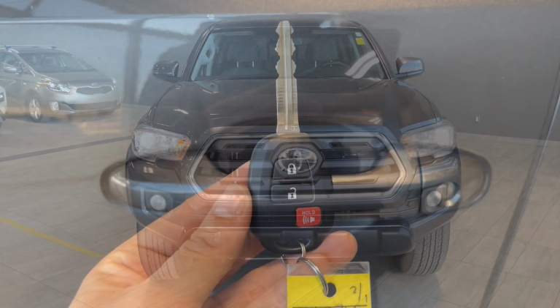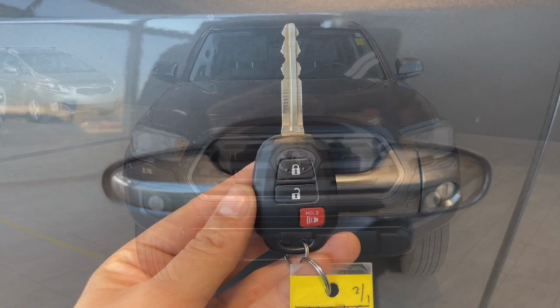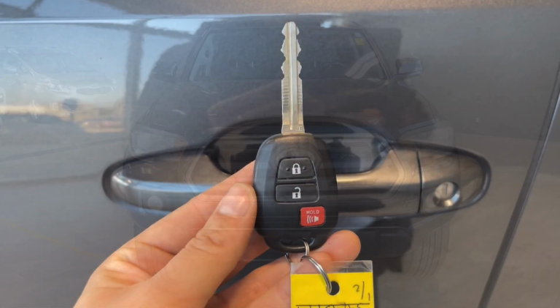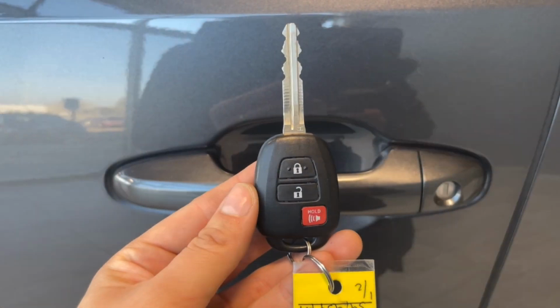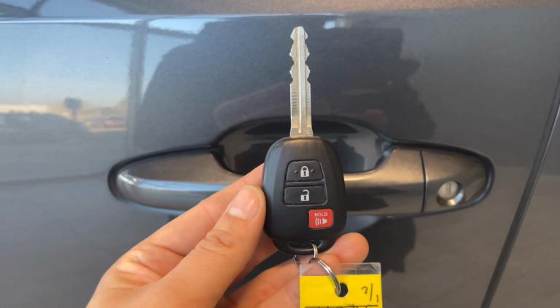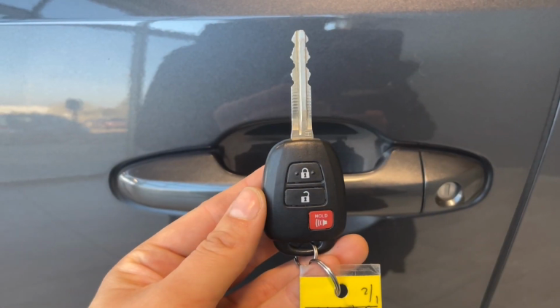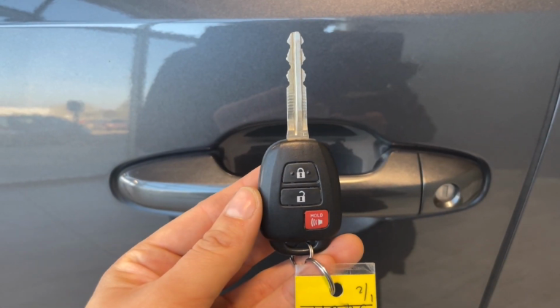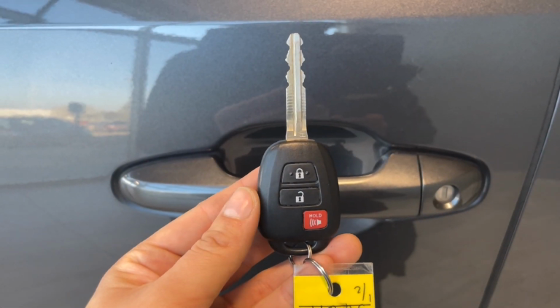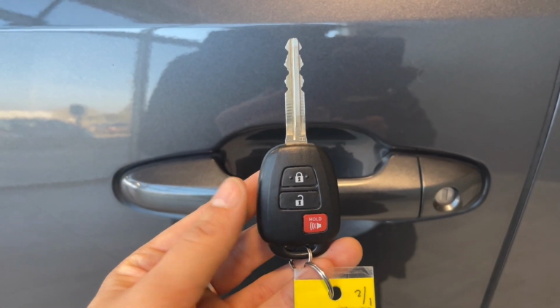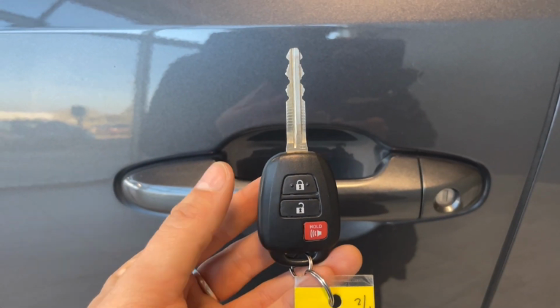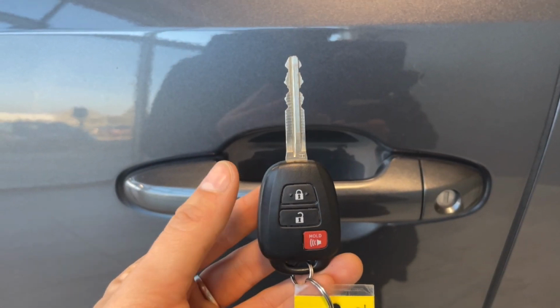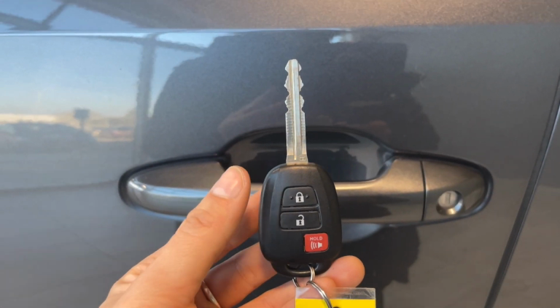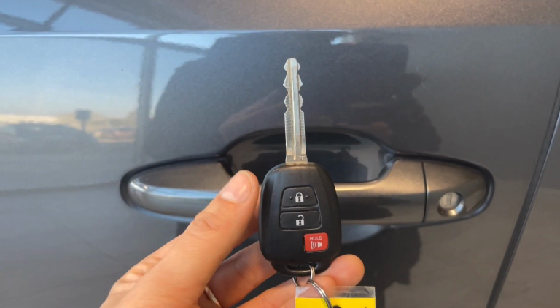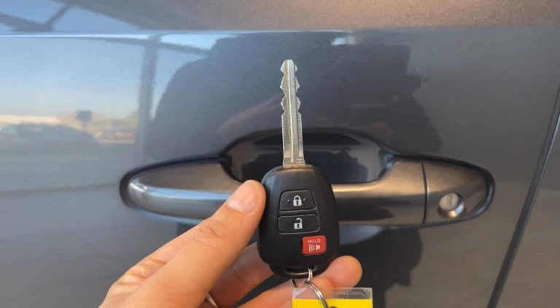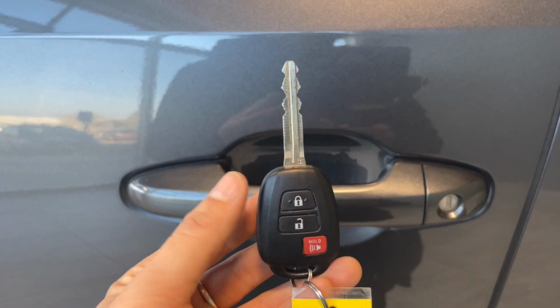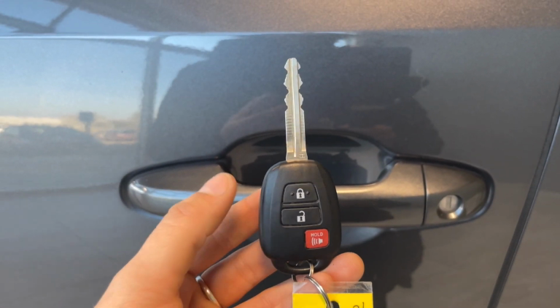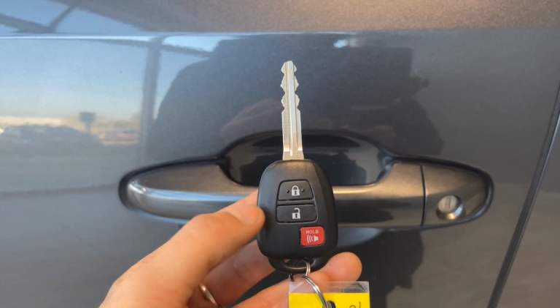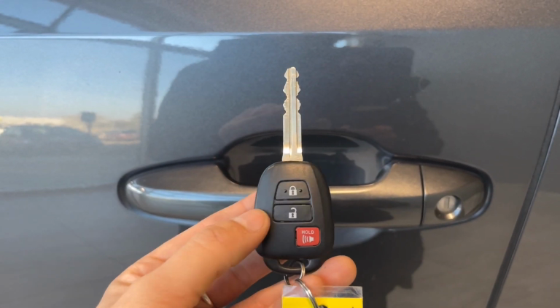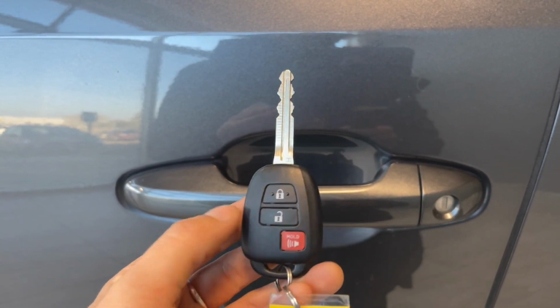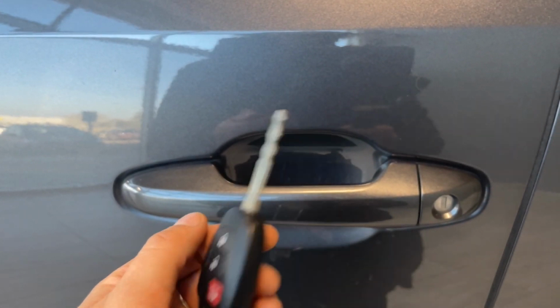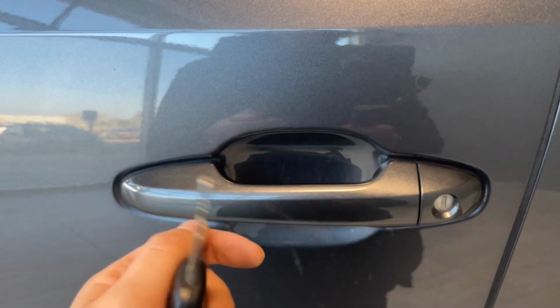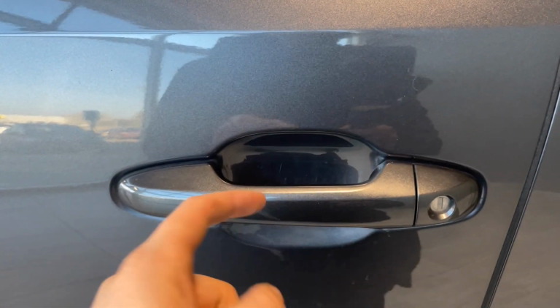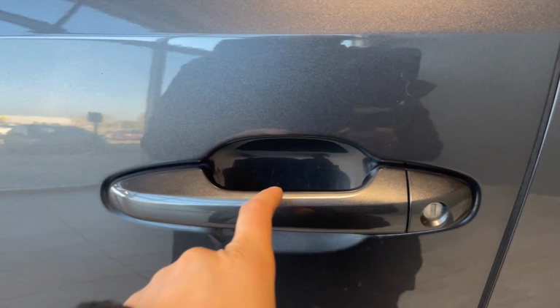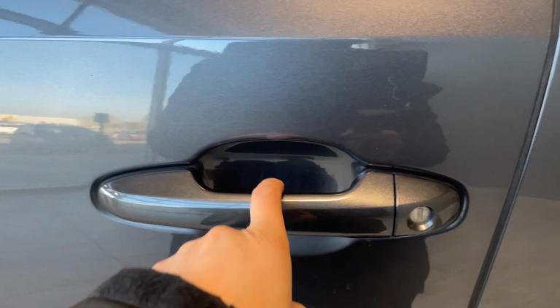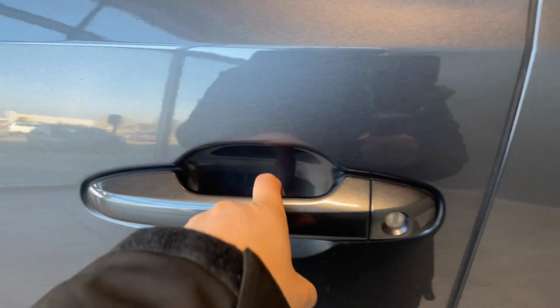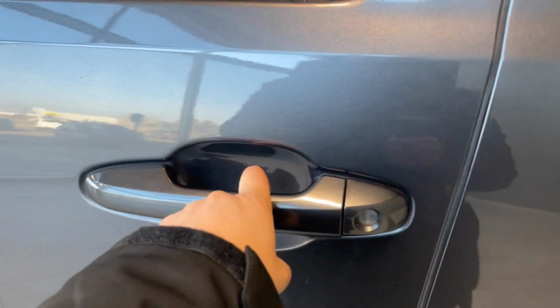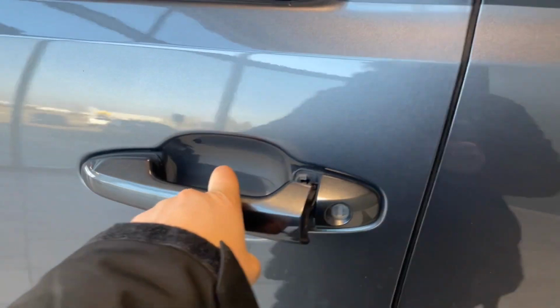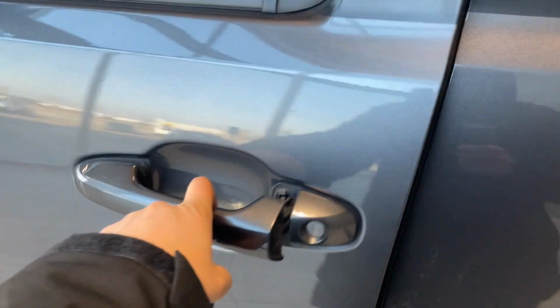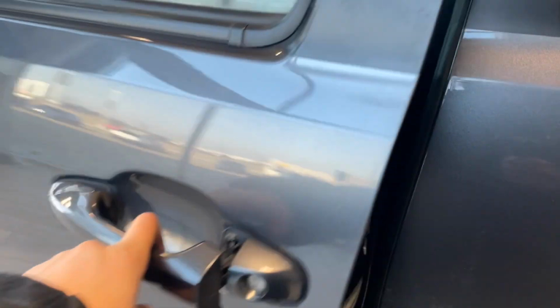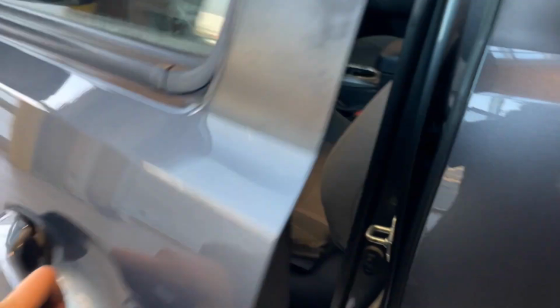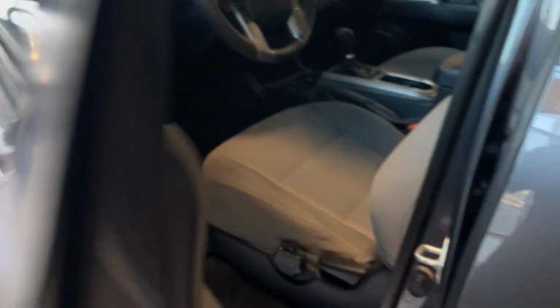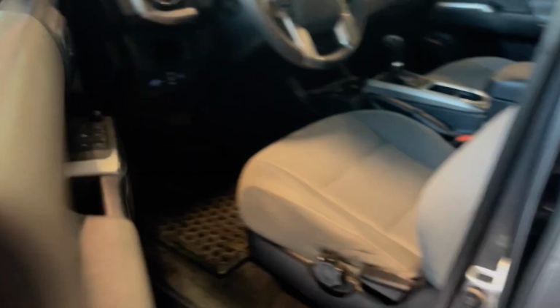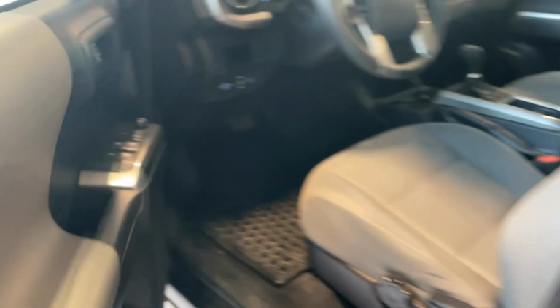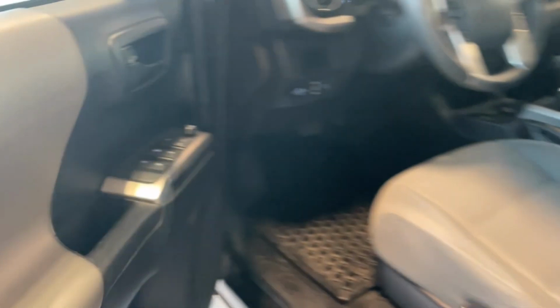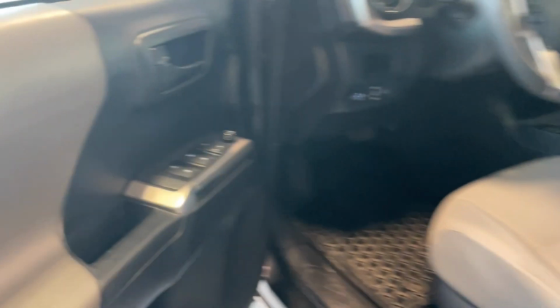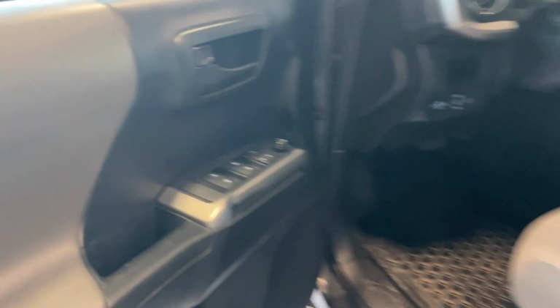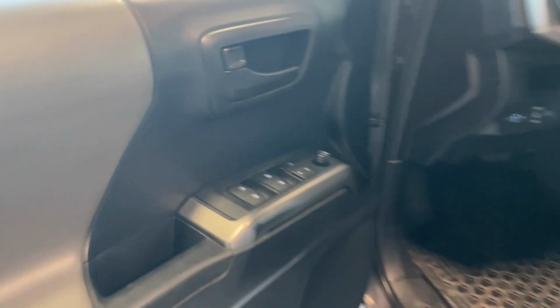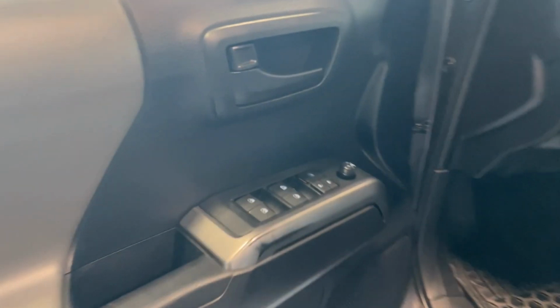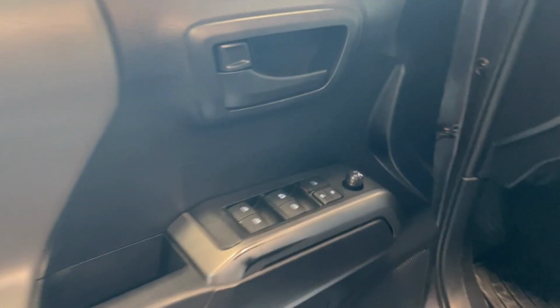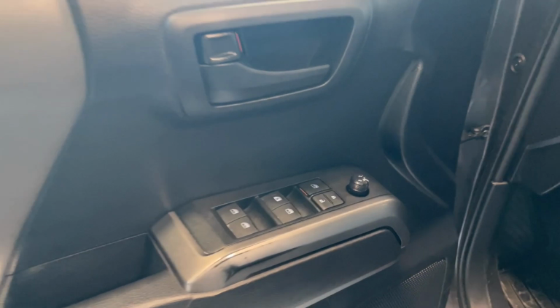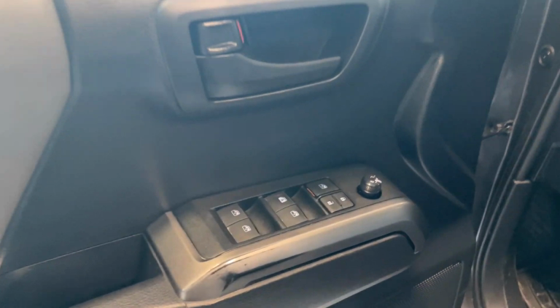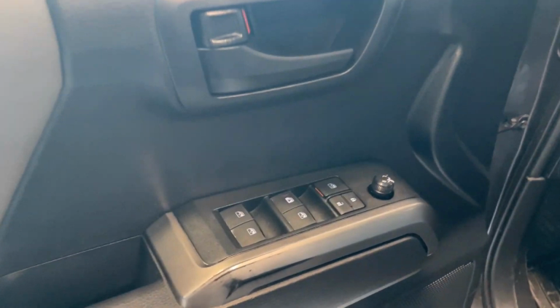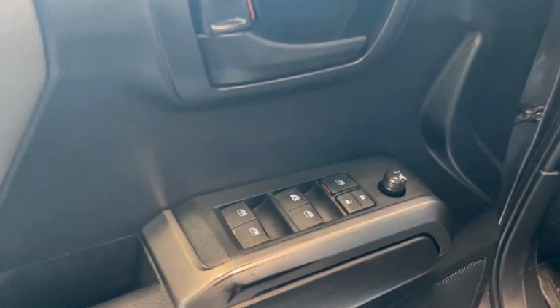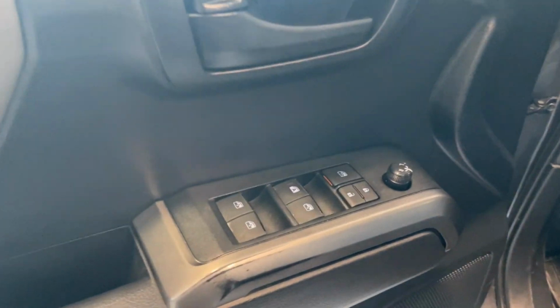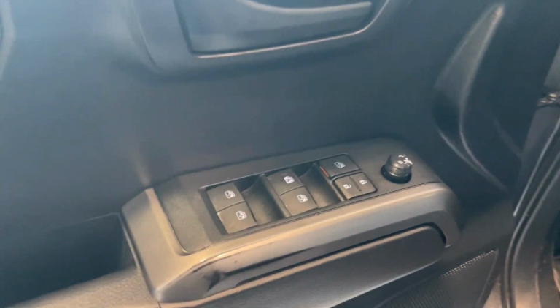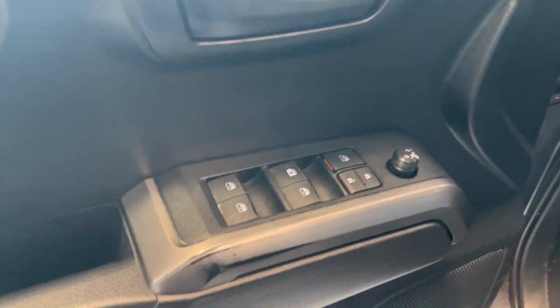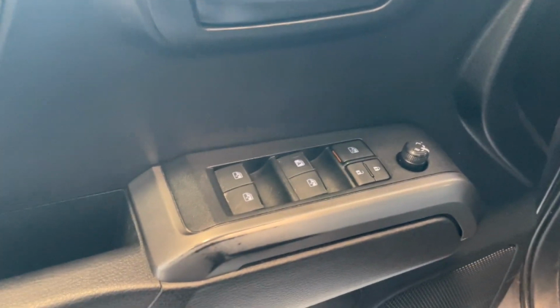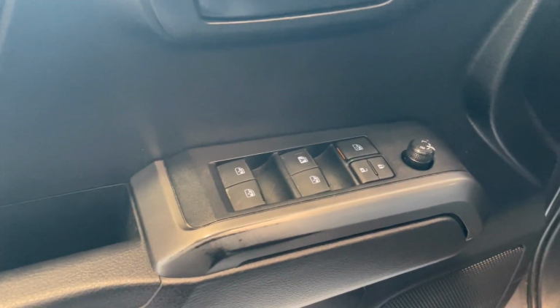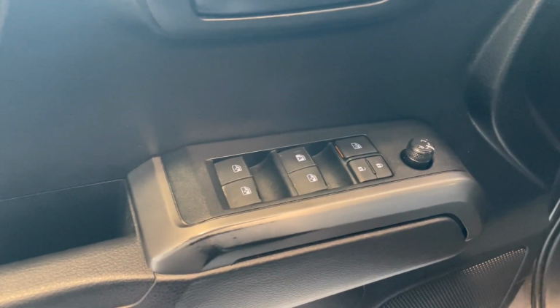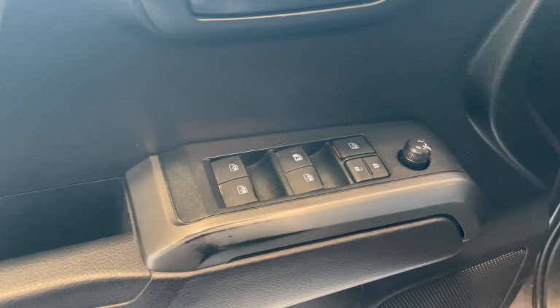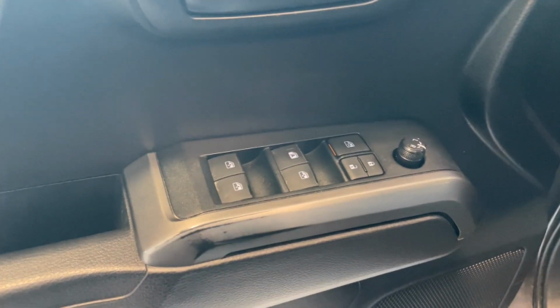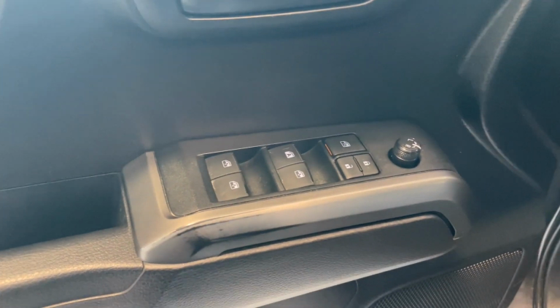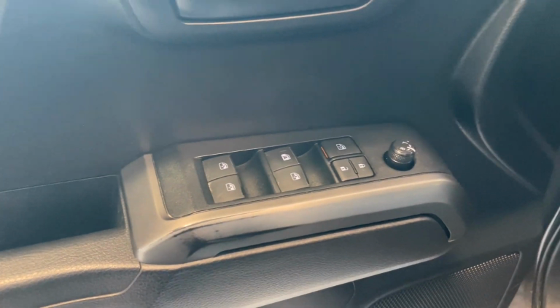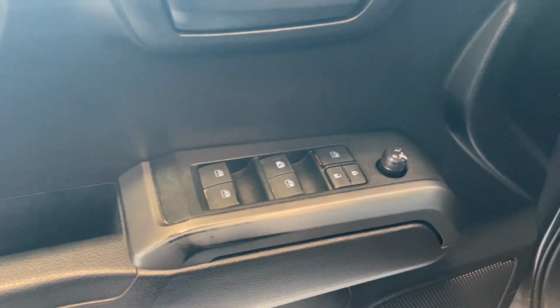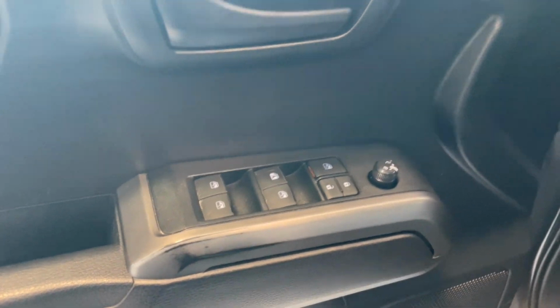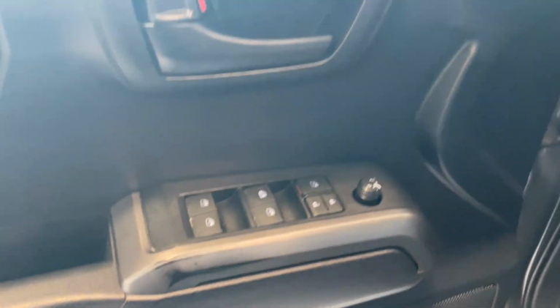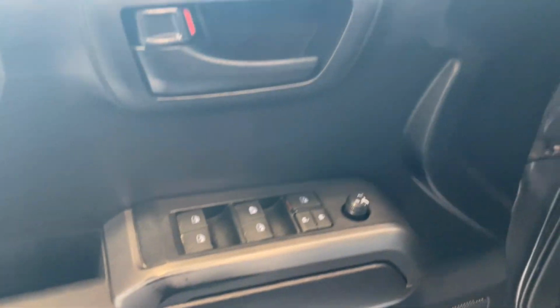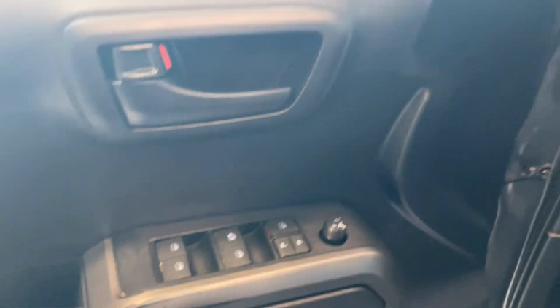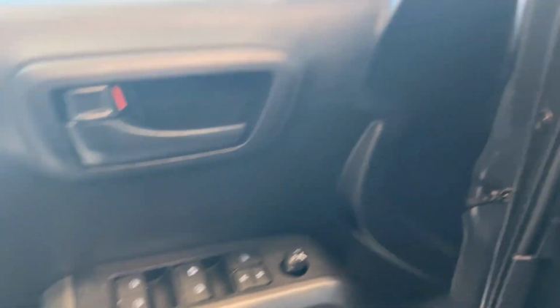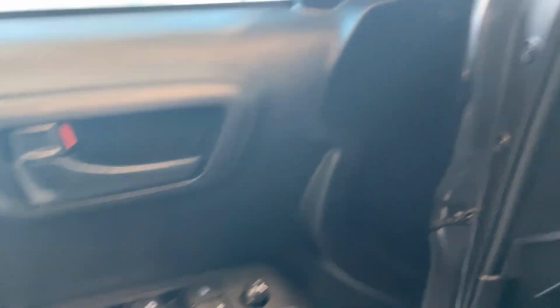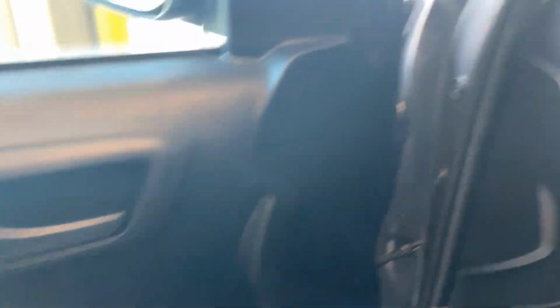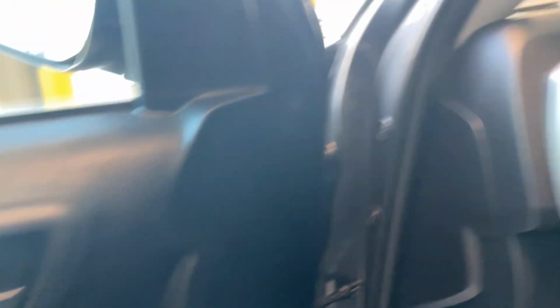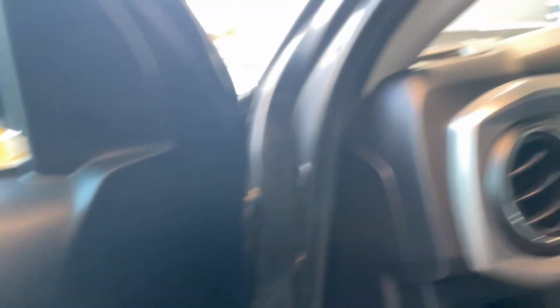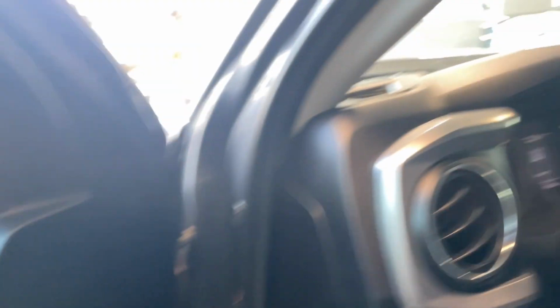On the key fob we have the lock and unlock buttons. Inside the door we have the automatic mirror and window controls.